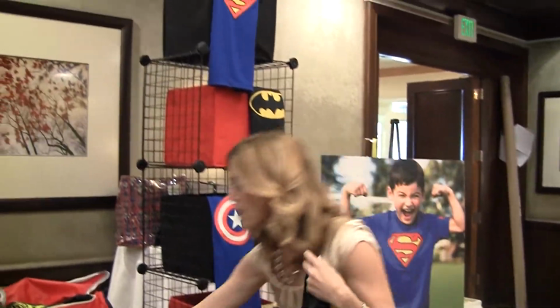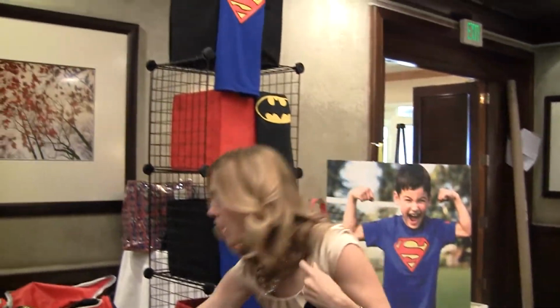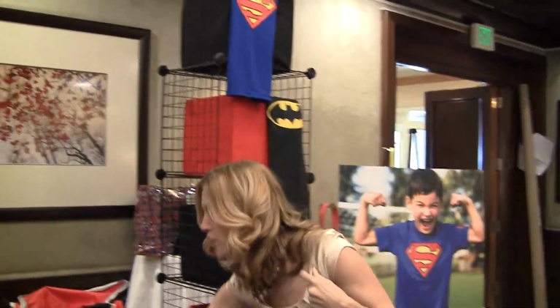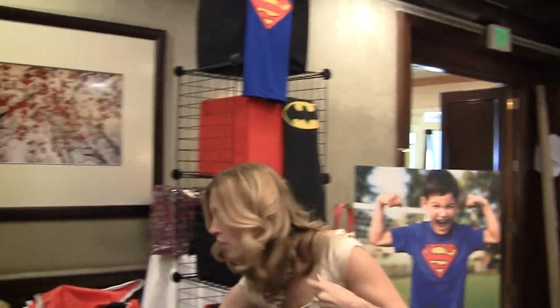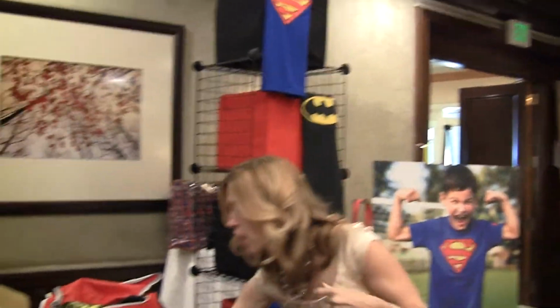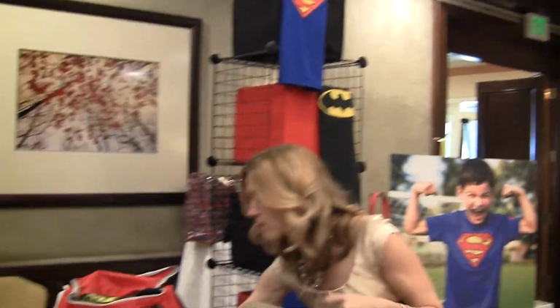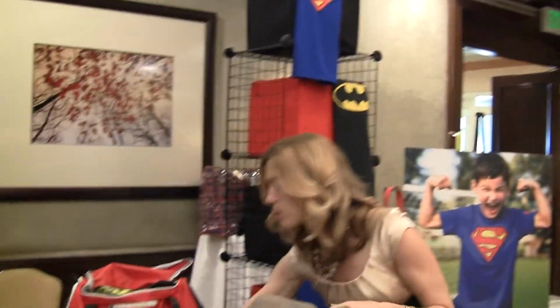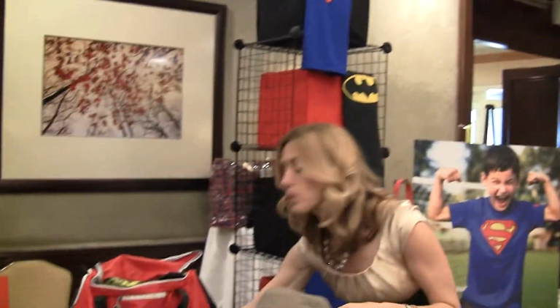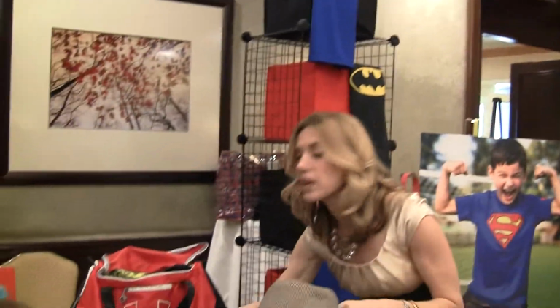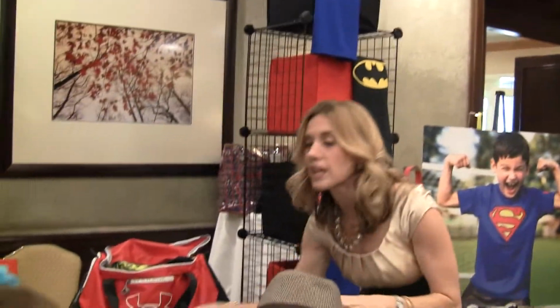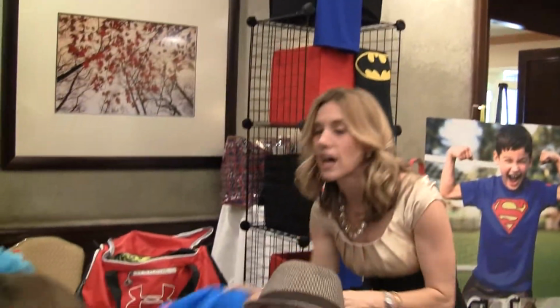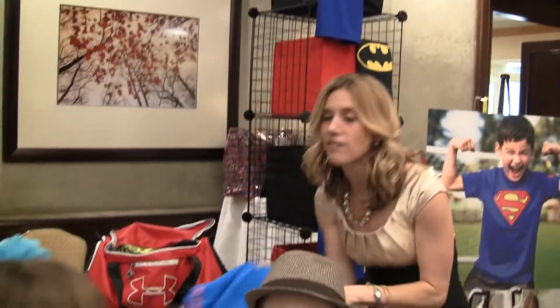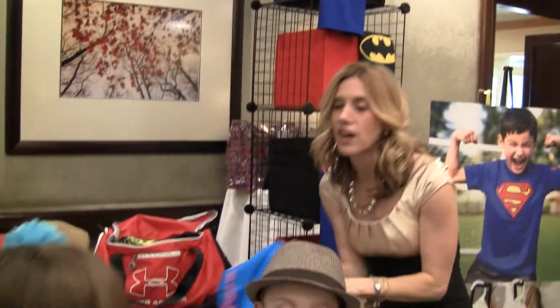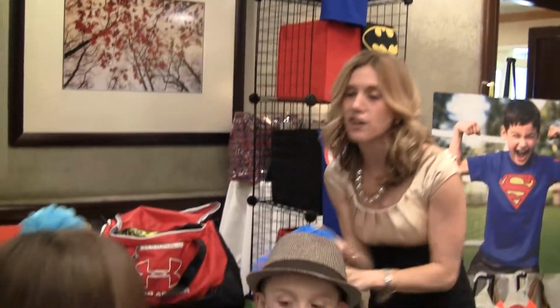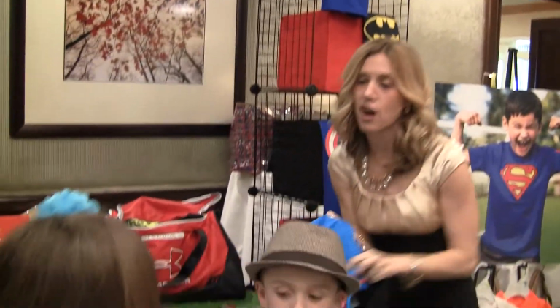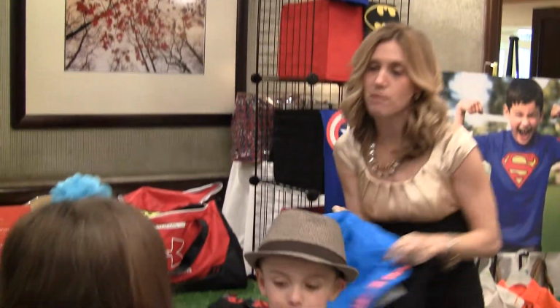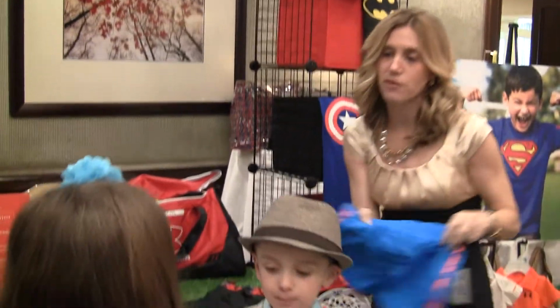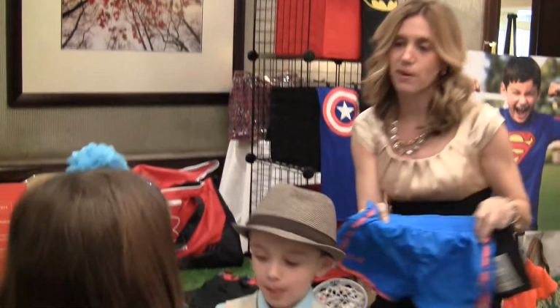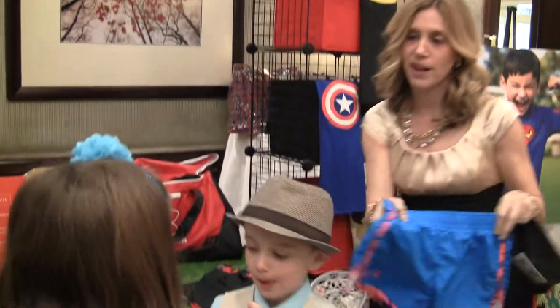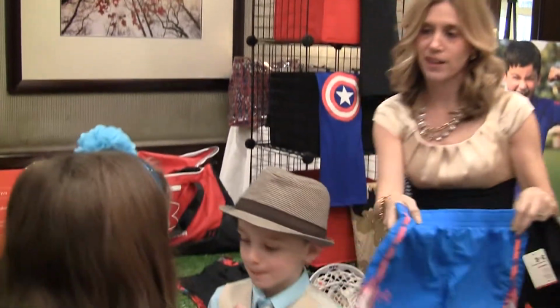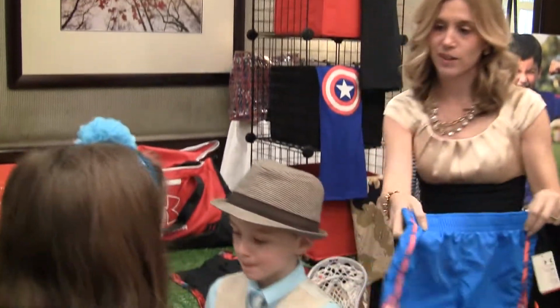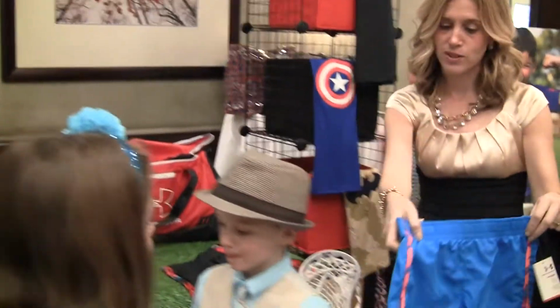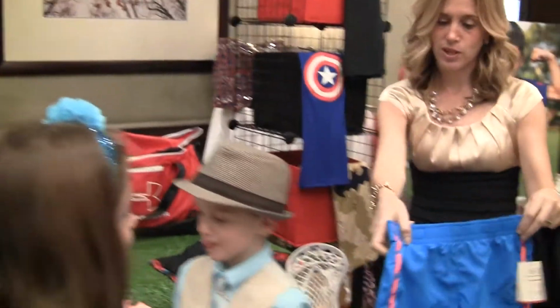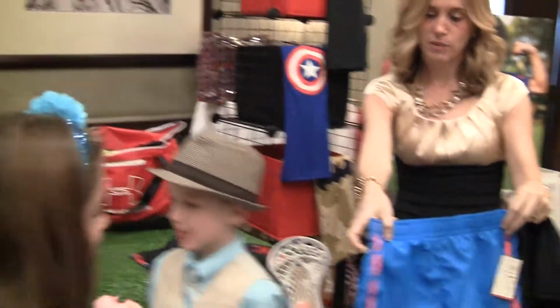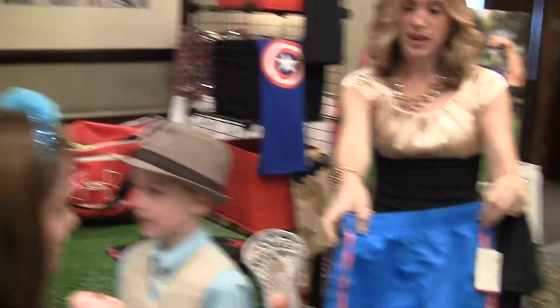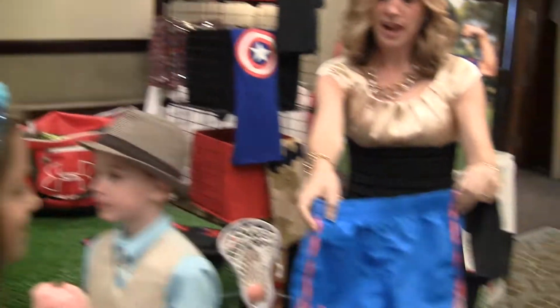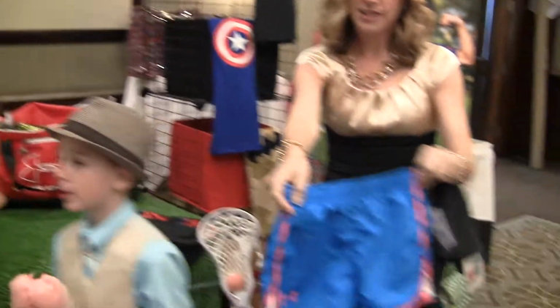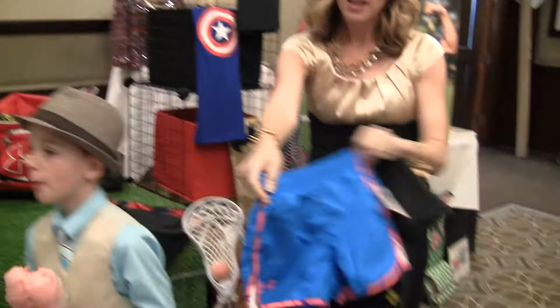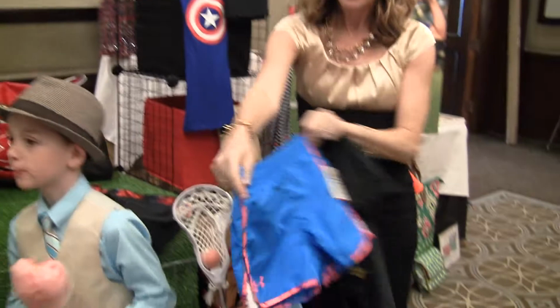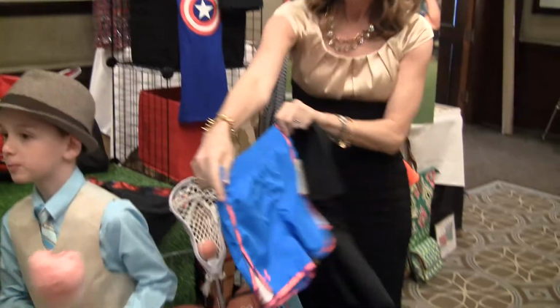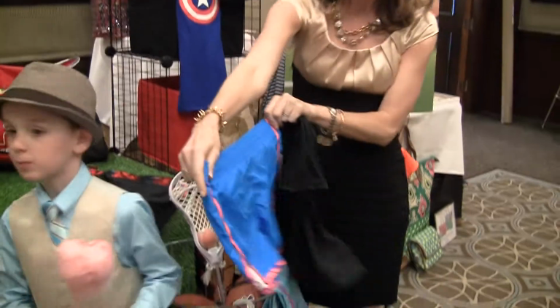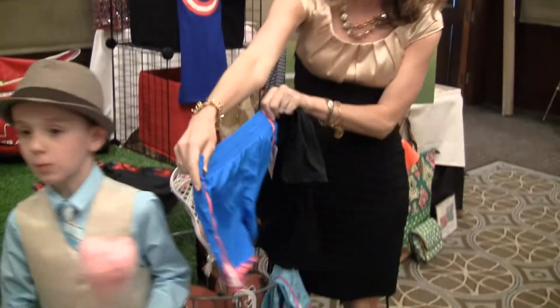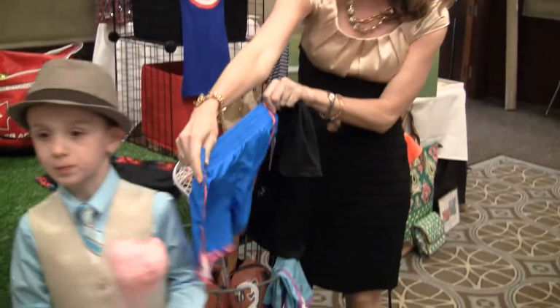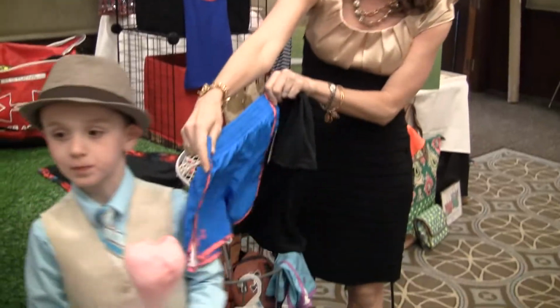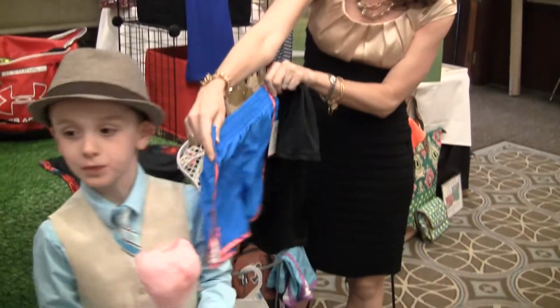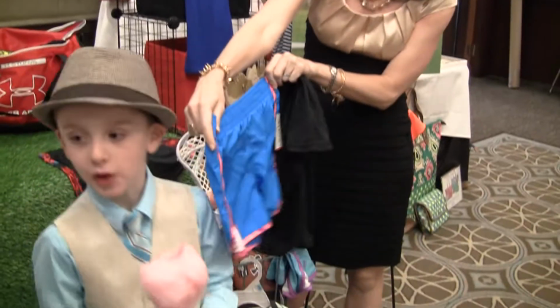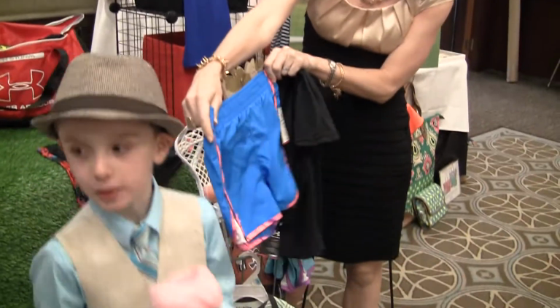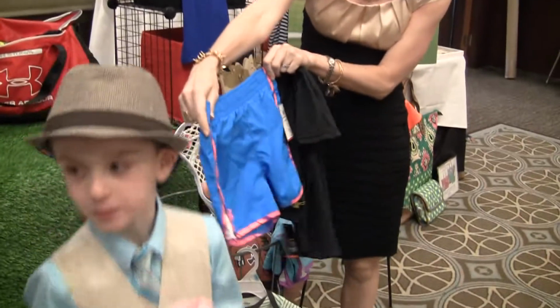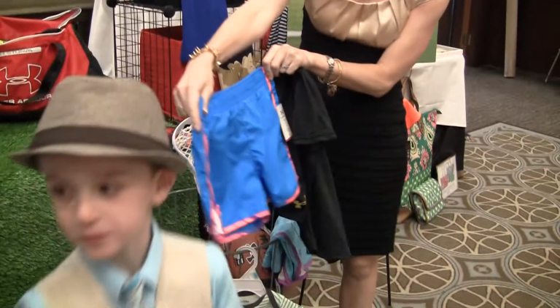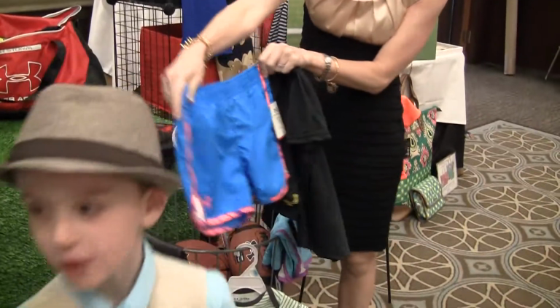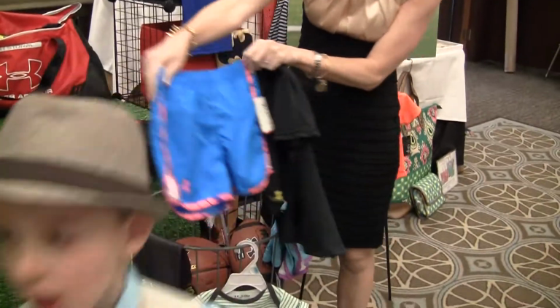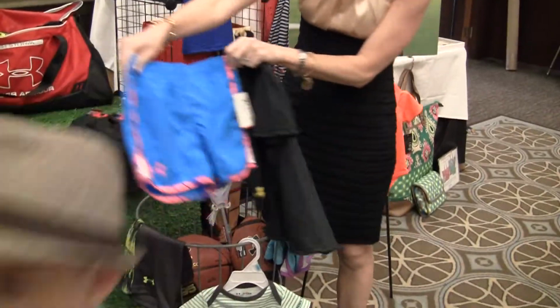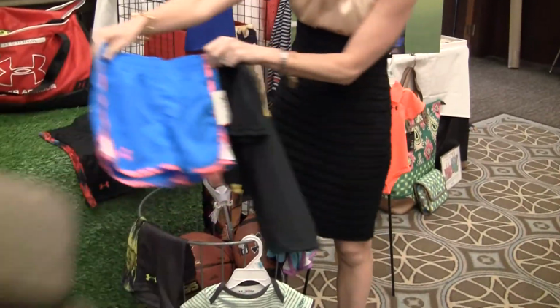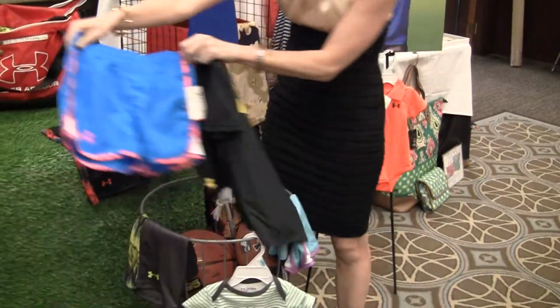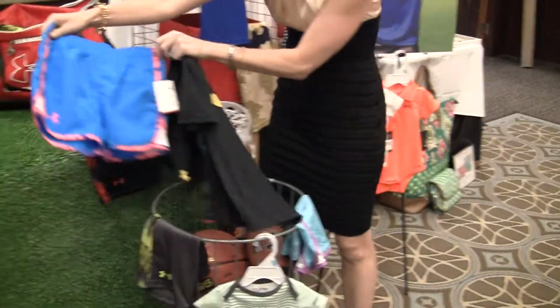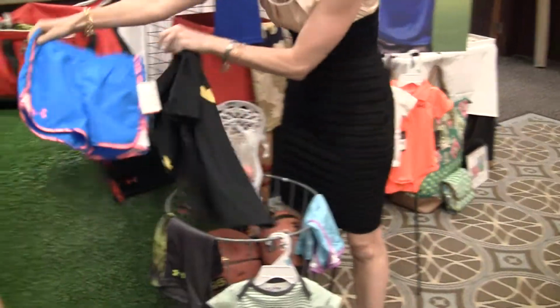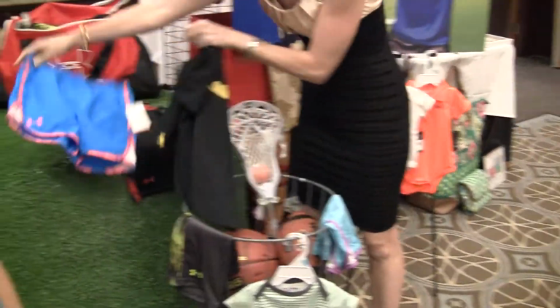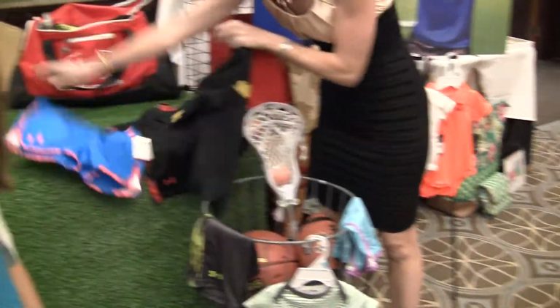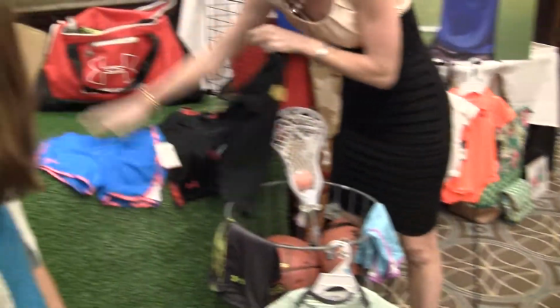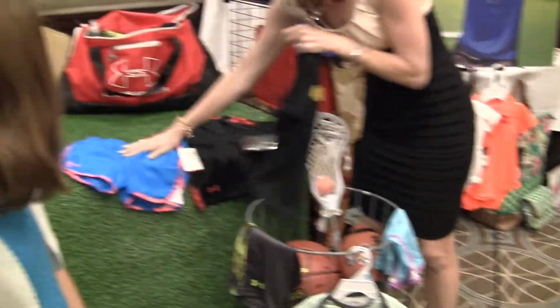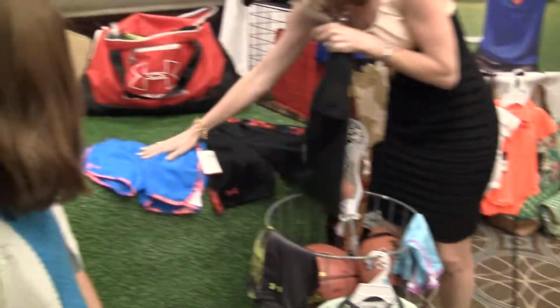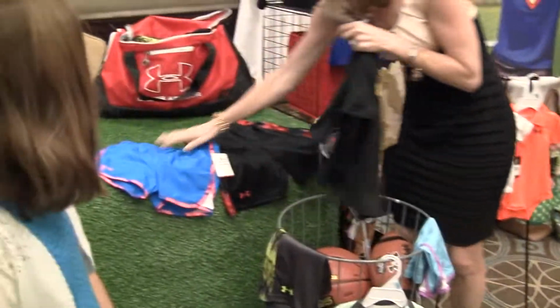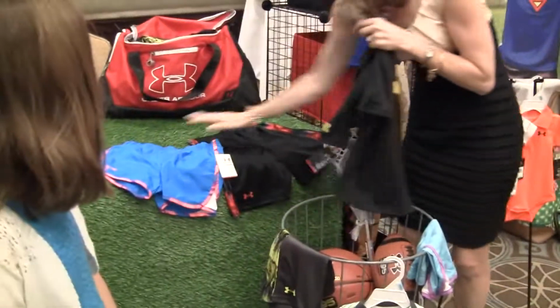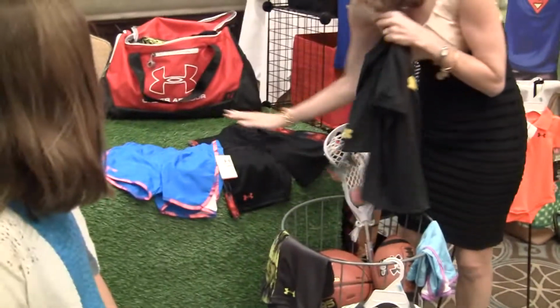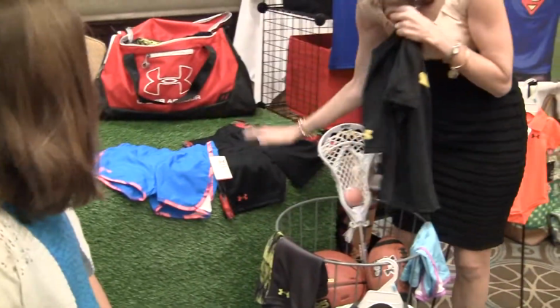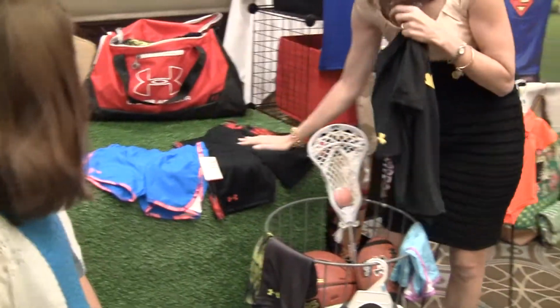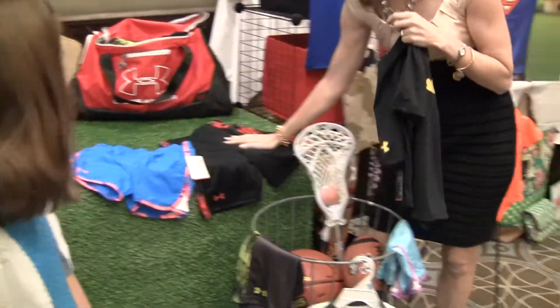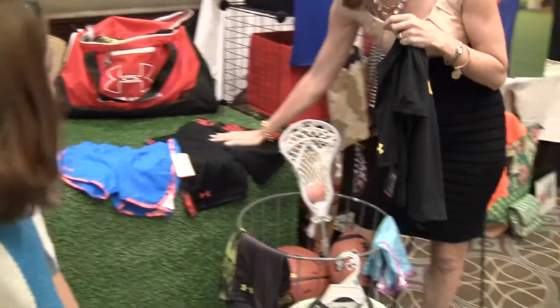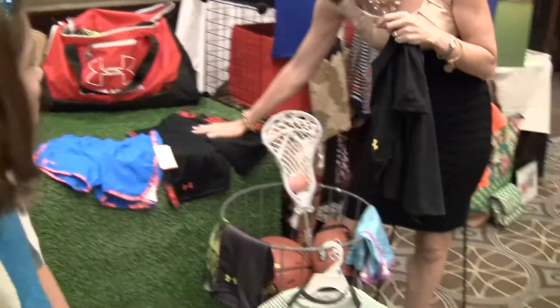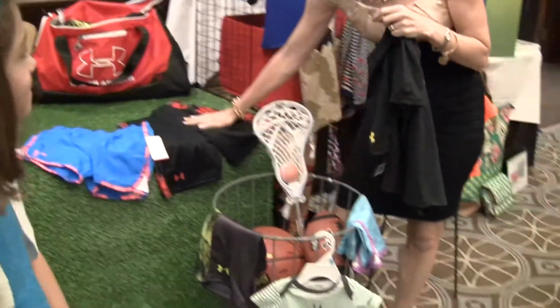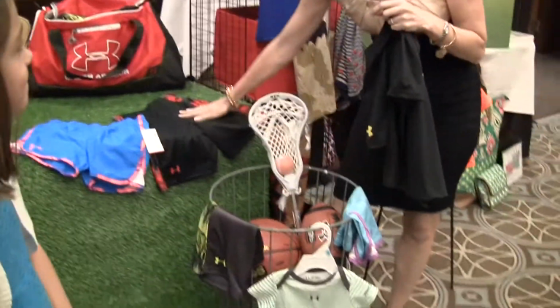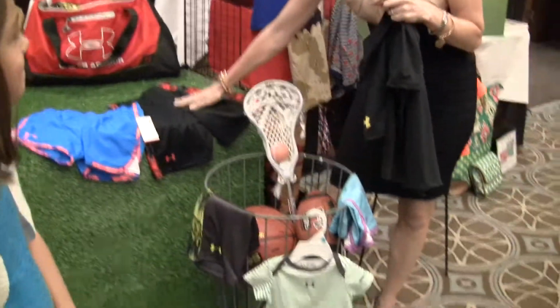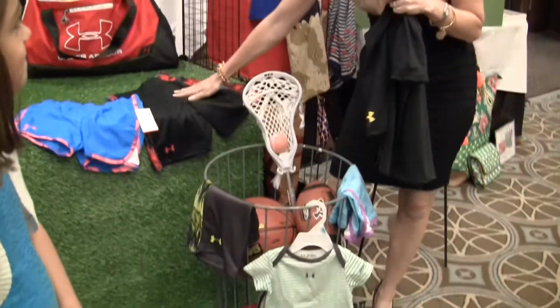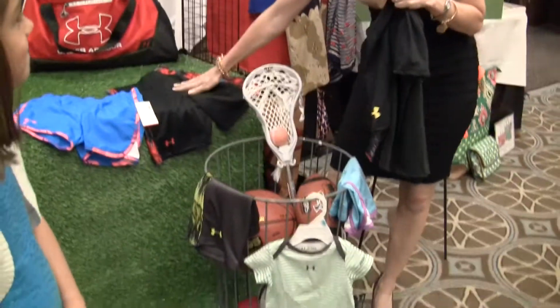And then Under Armour — we love Under Armour for running clothes, don't we guys? So we've got some cute shorts. I think Kenzie's probably going to love these. And some Under Armour shorts.